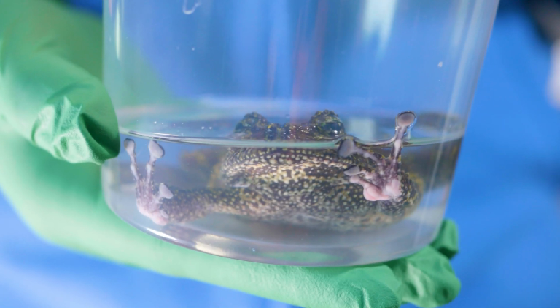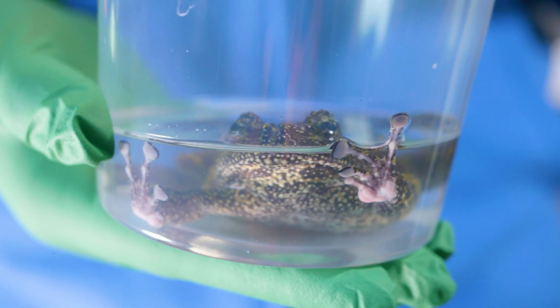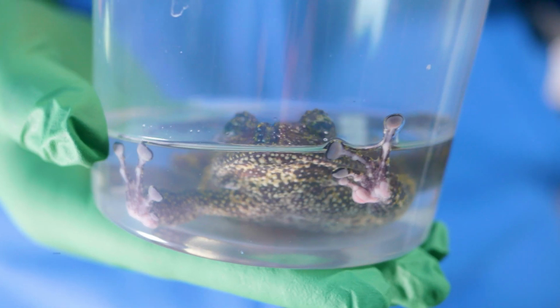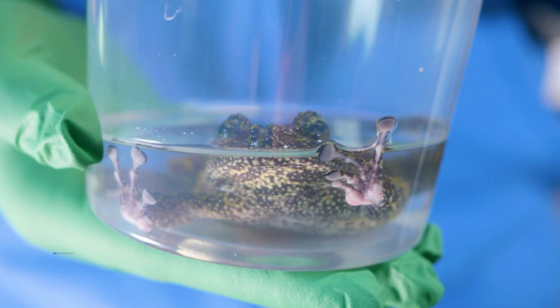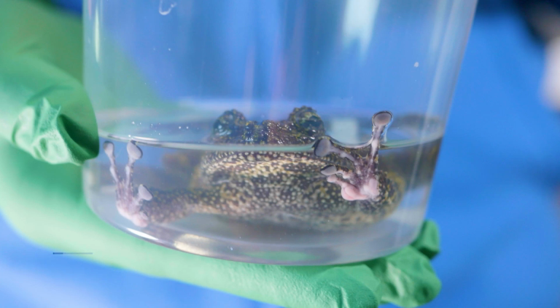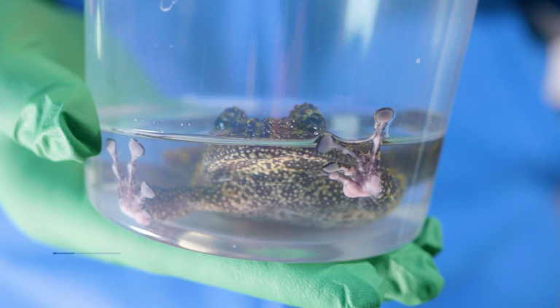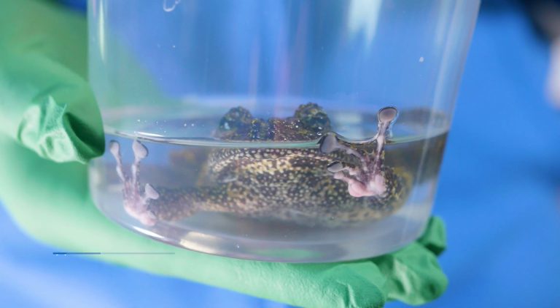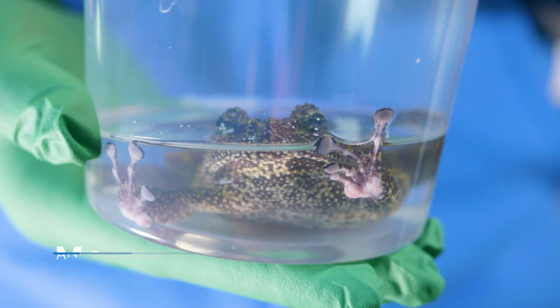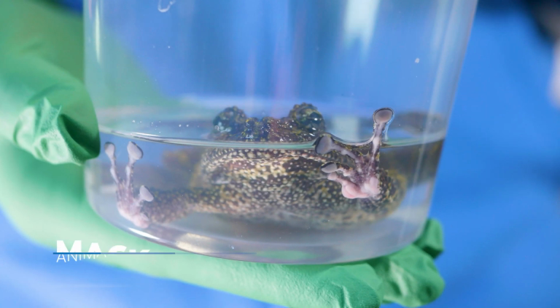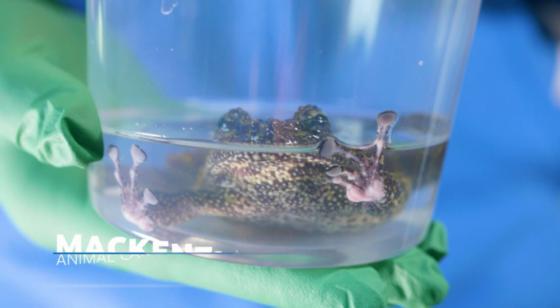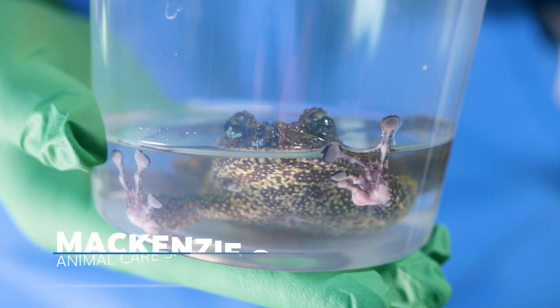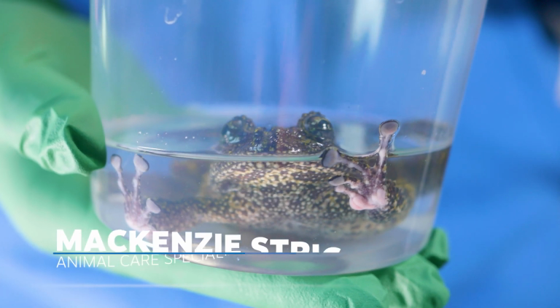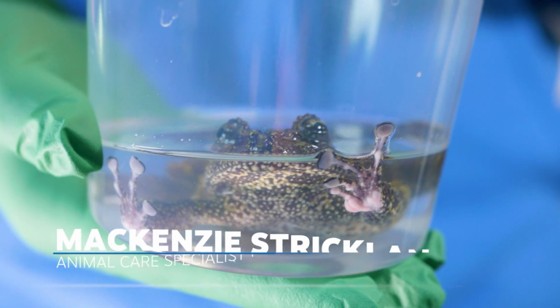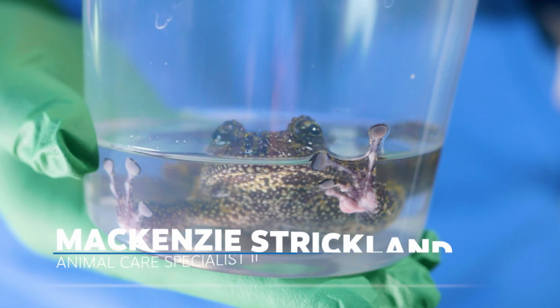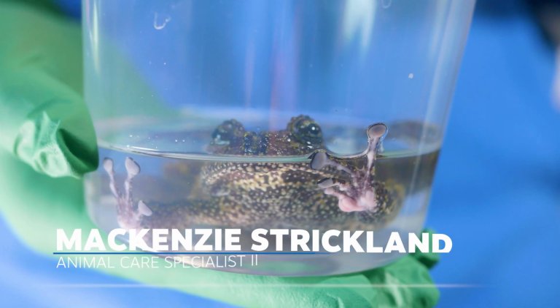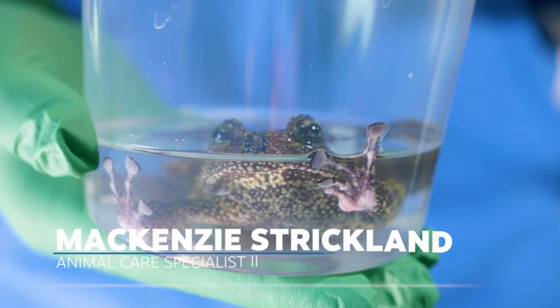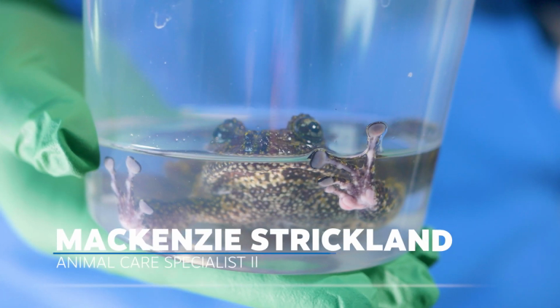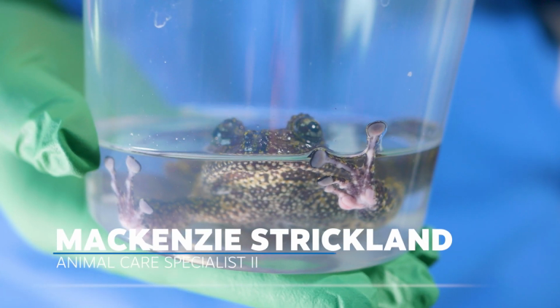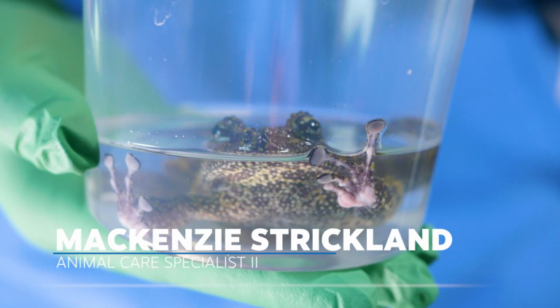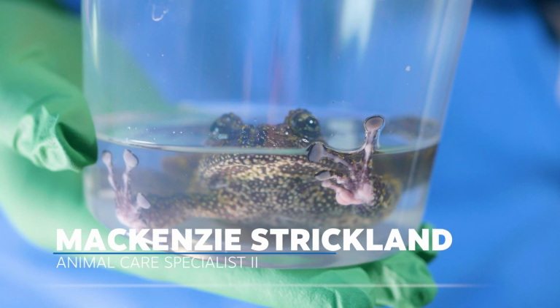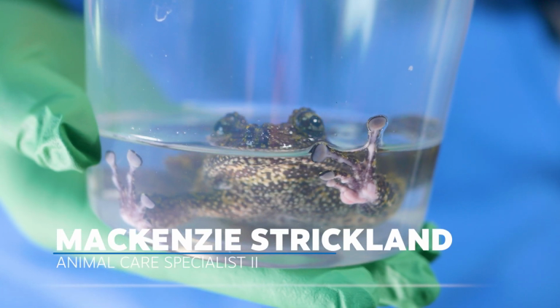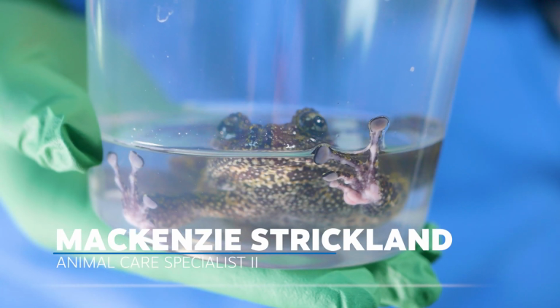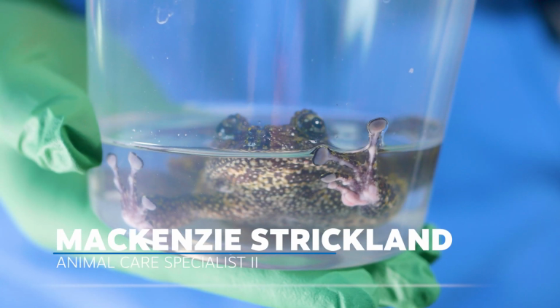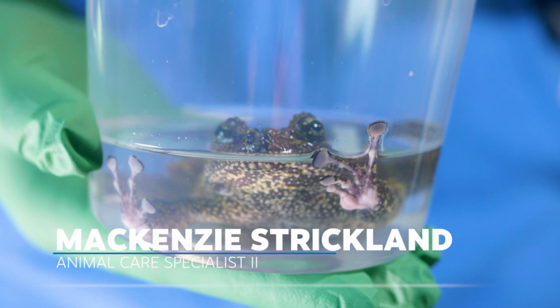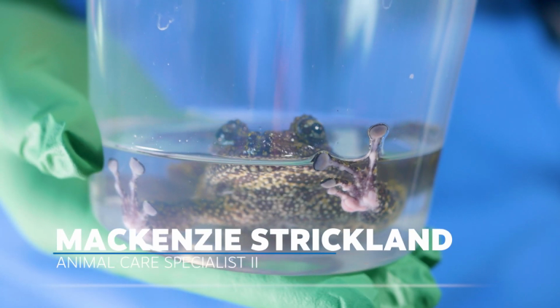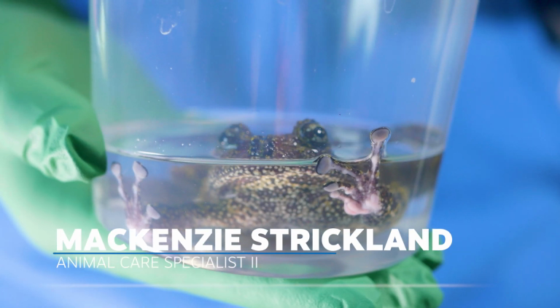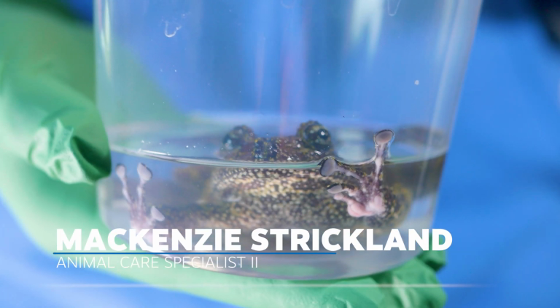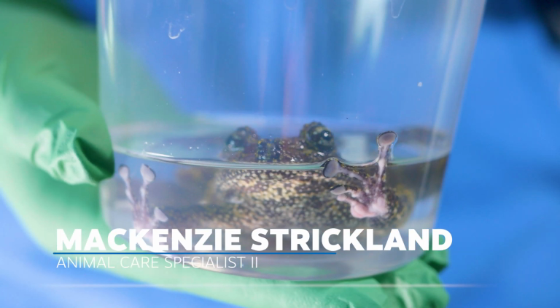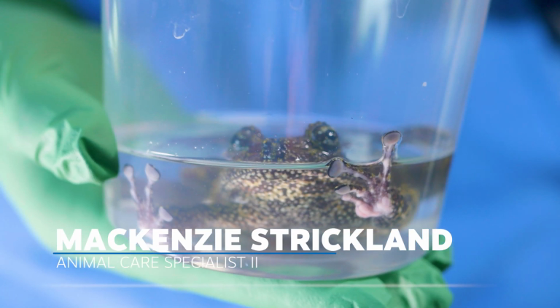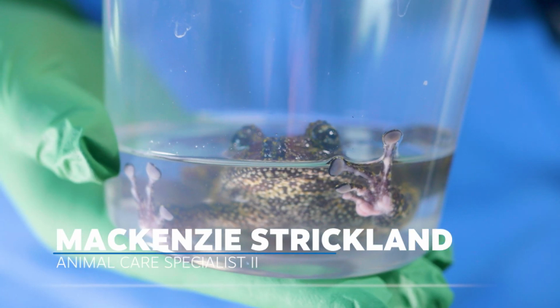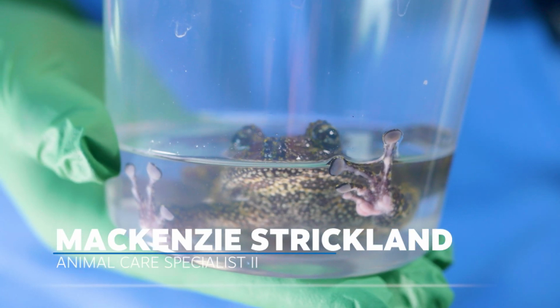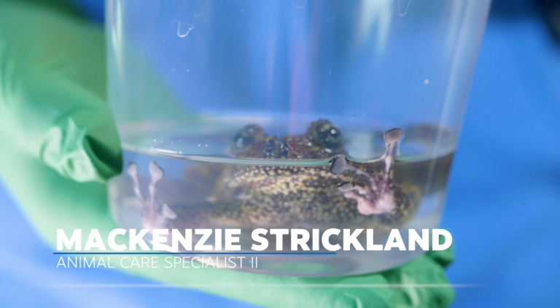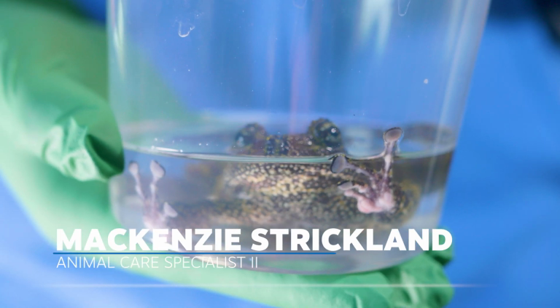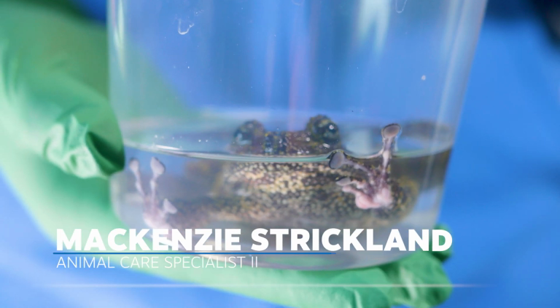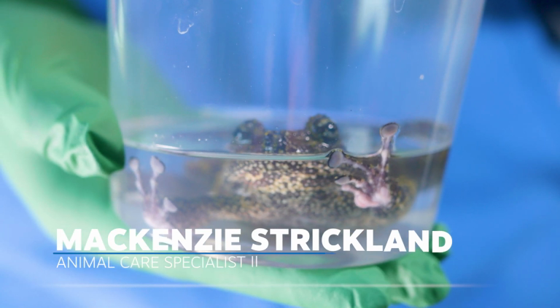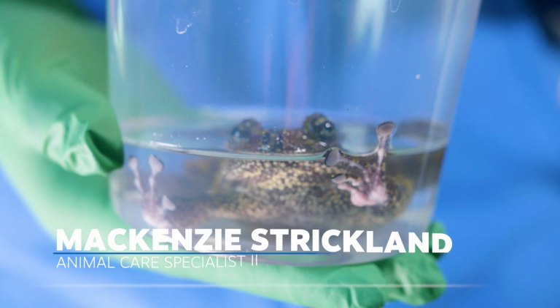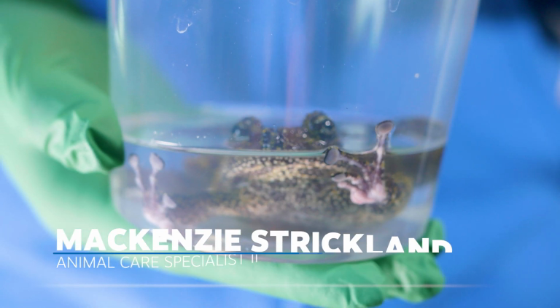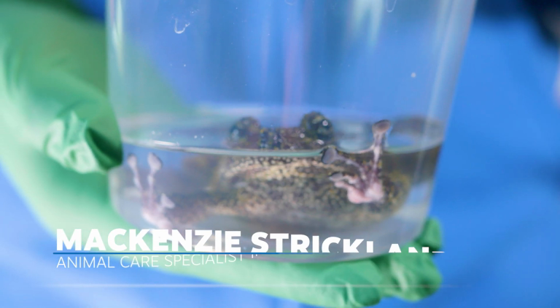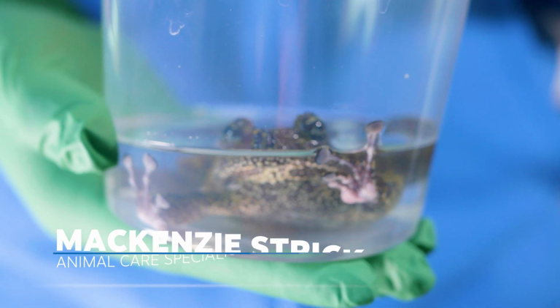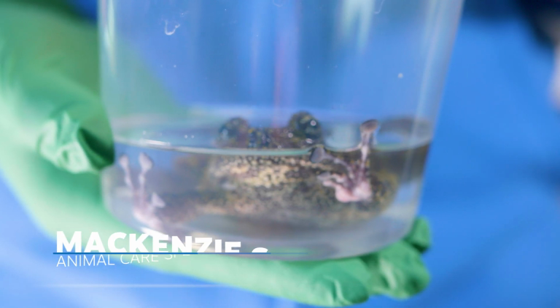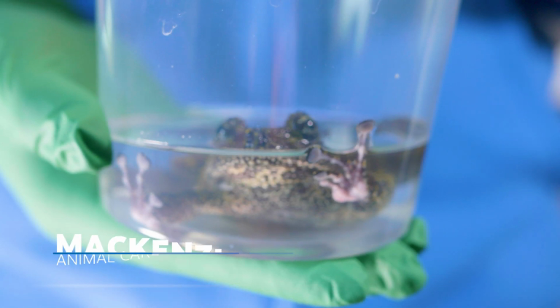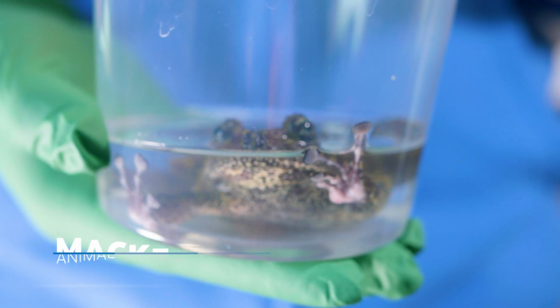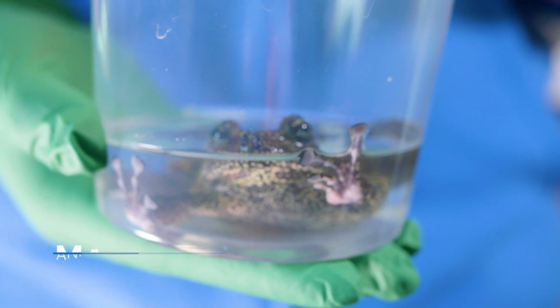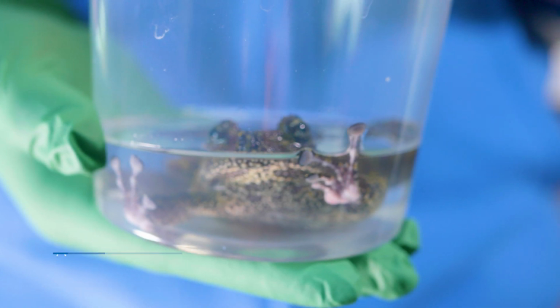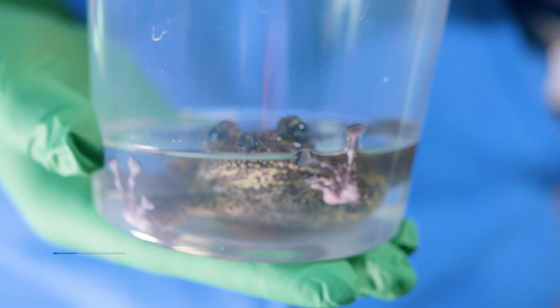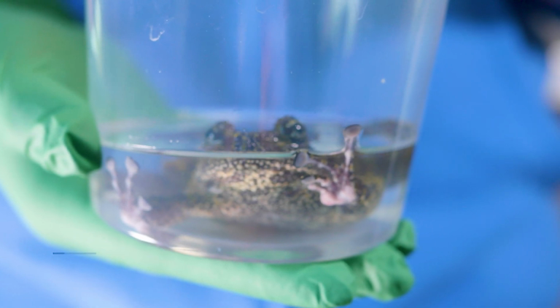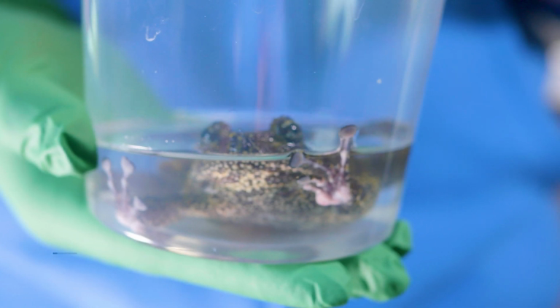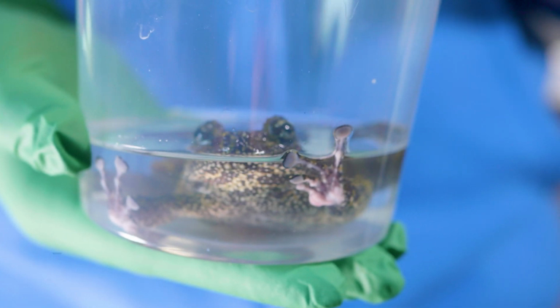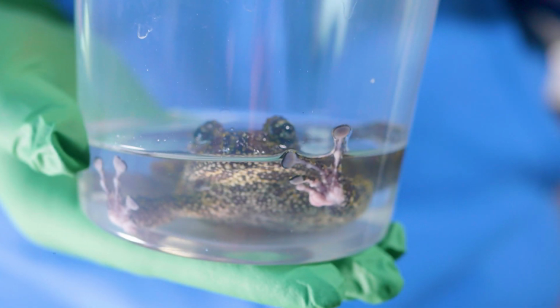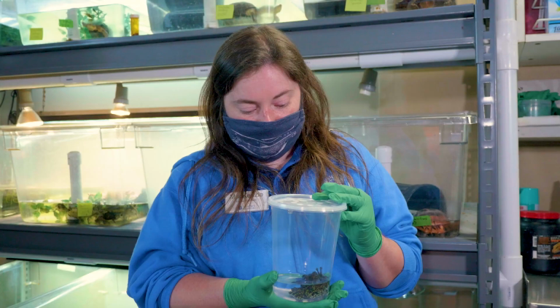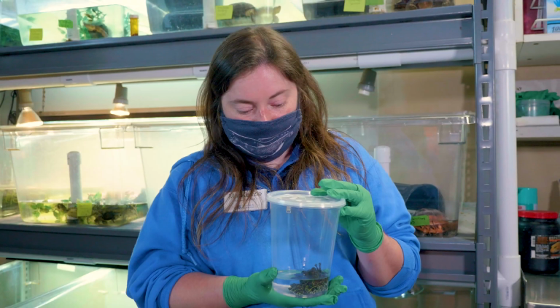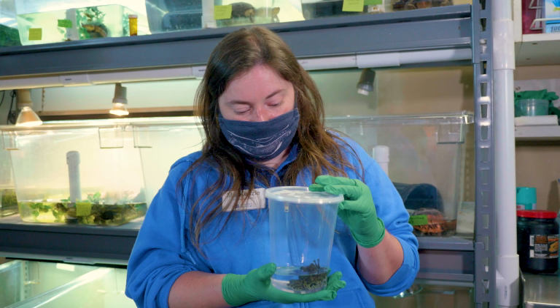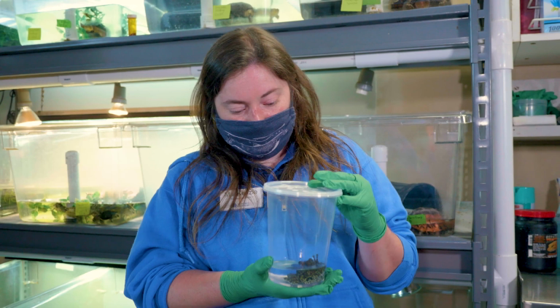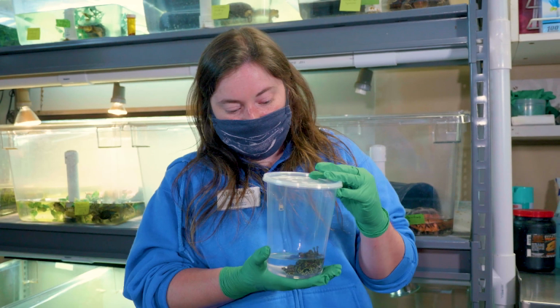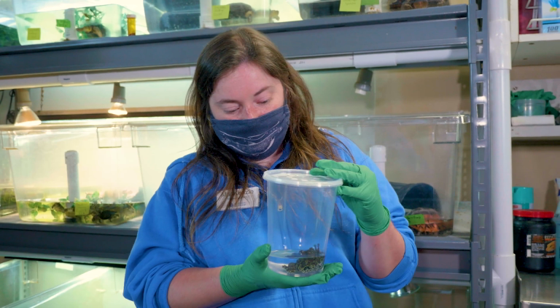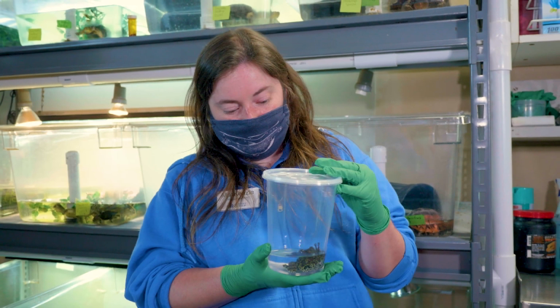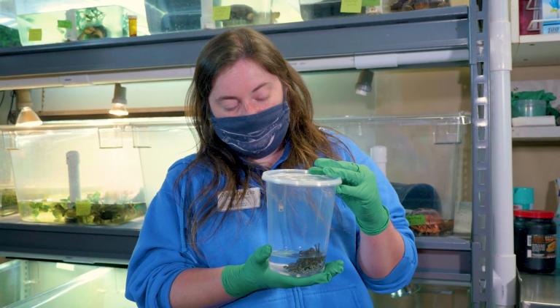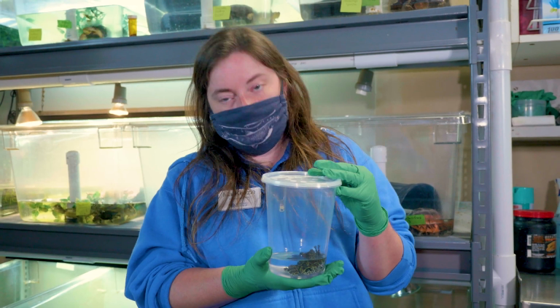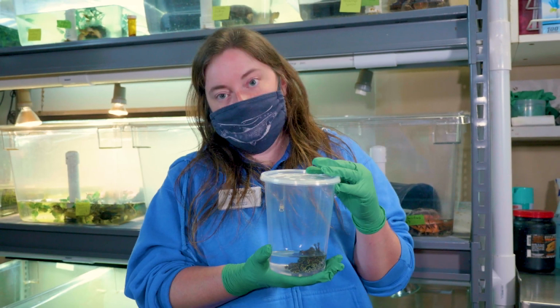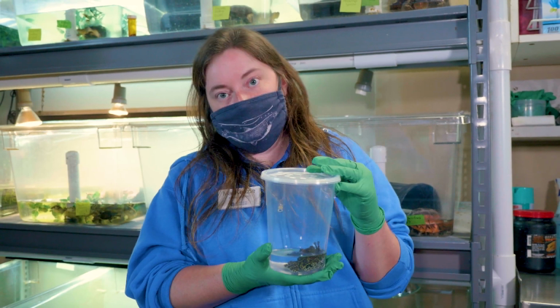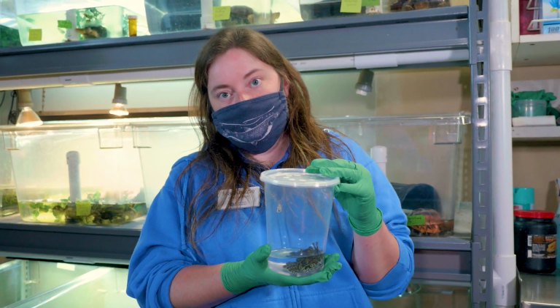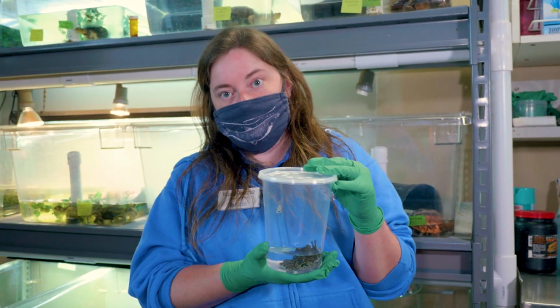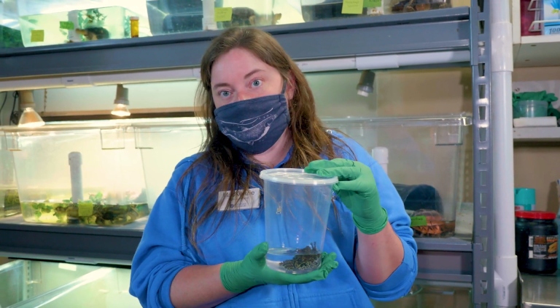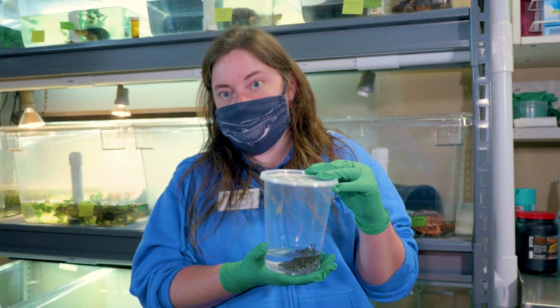I'm Mackenzie Strickland. I'm an animal care specialist here and I work with reptiles and amphibians, and this is a Vietnamese mossy frog.